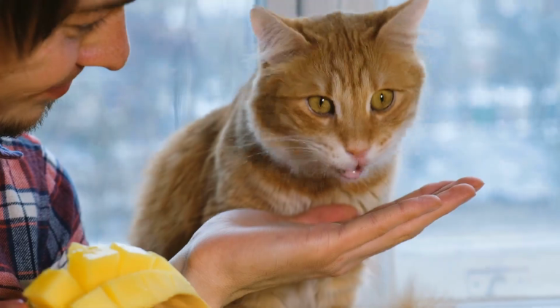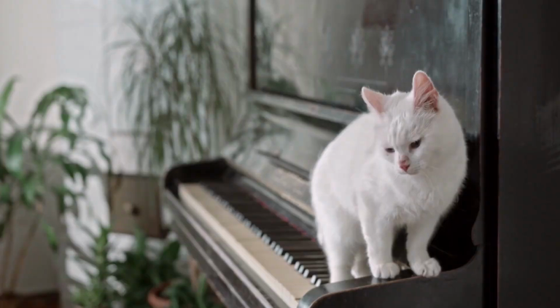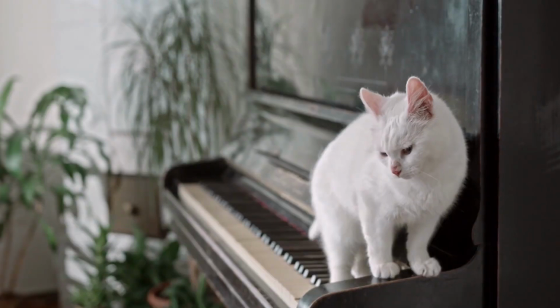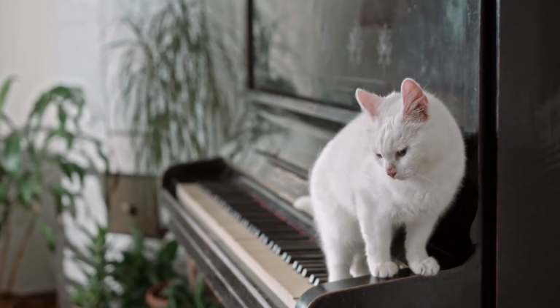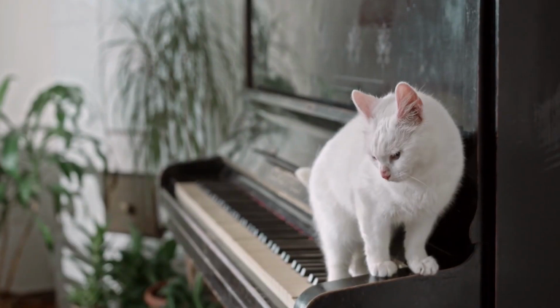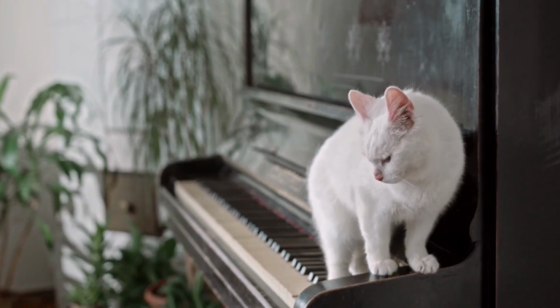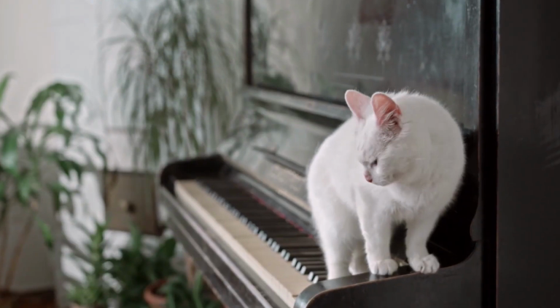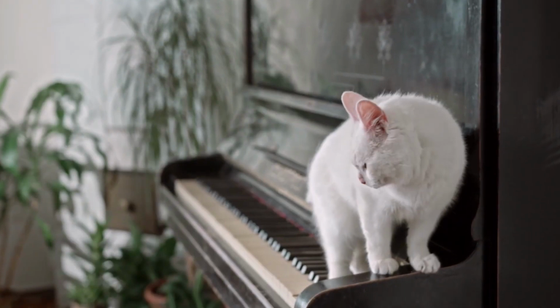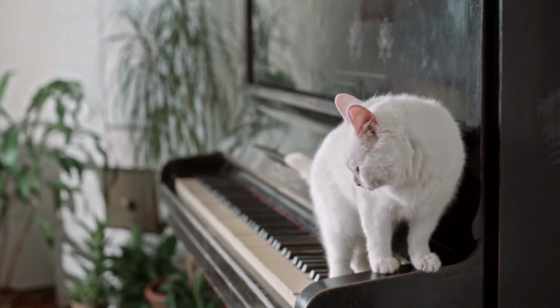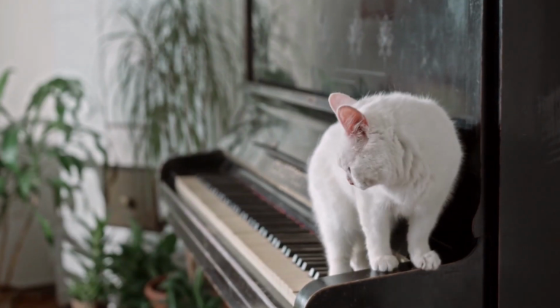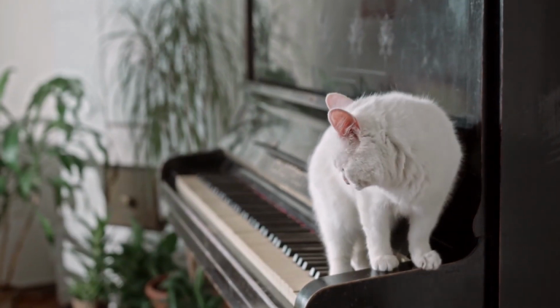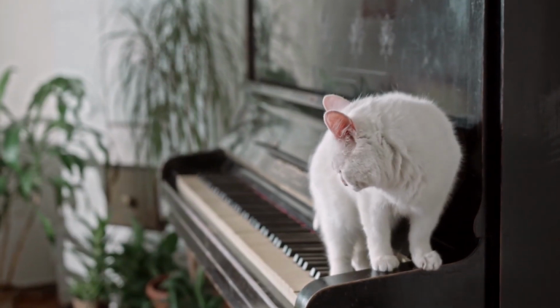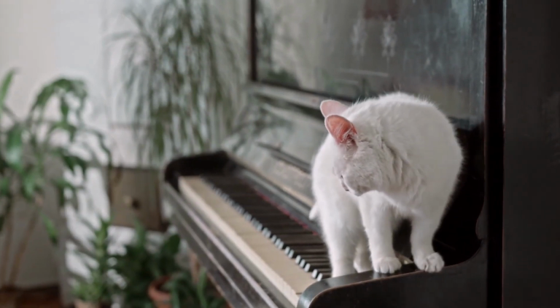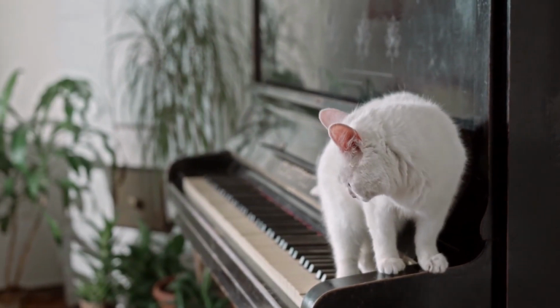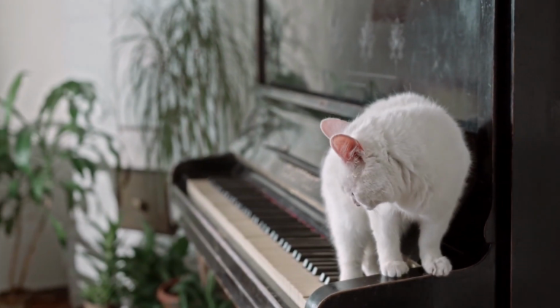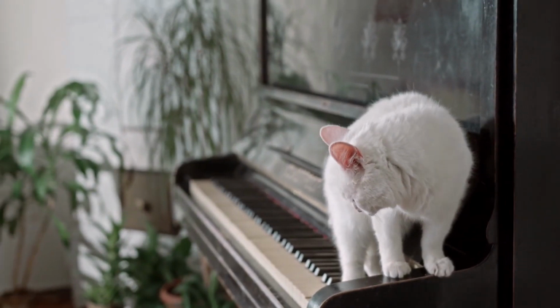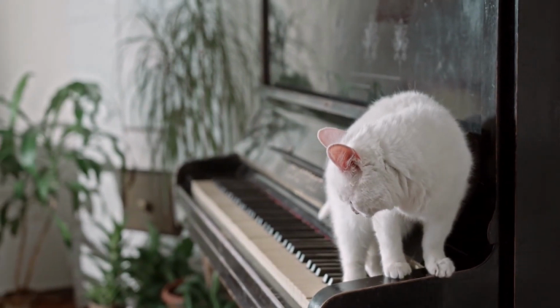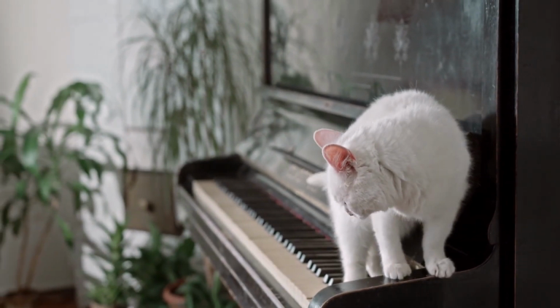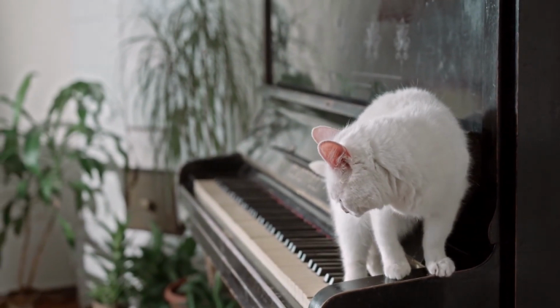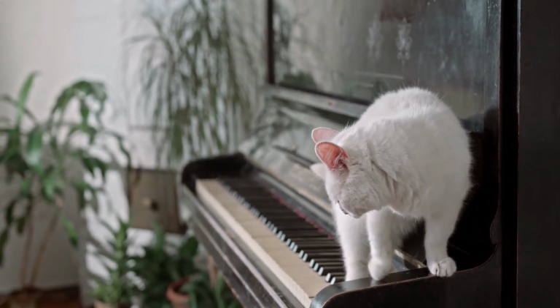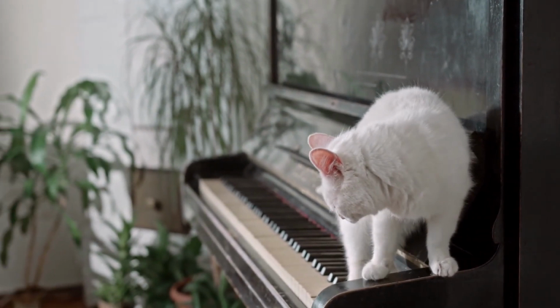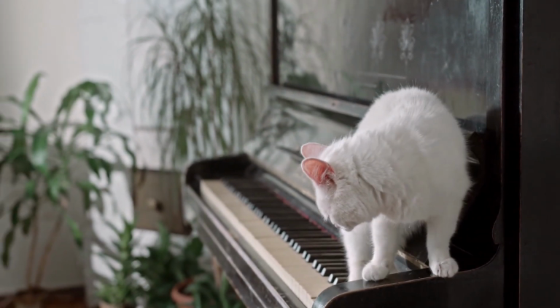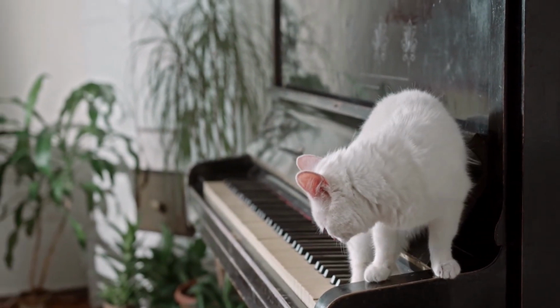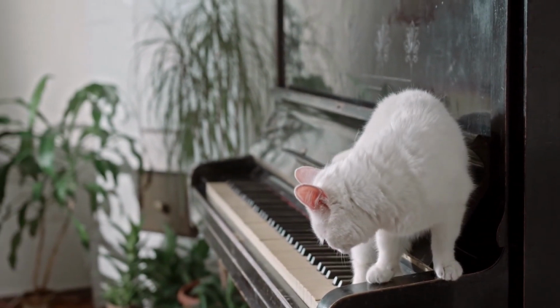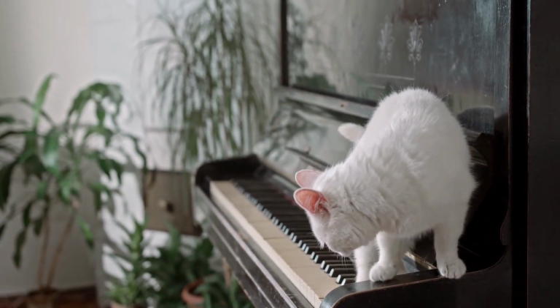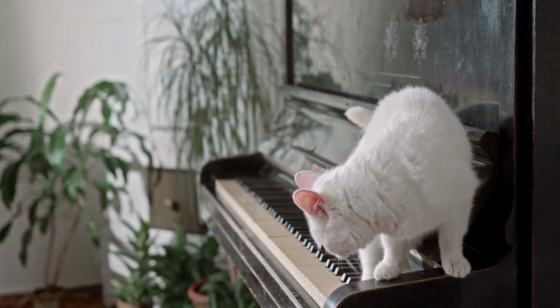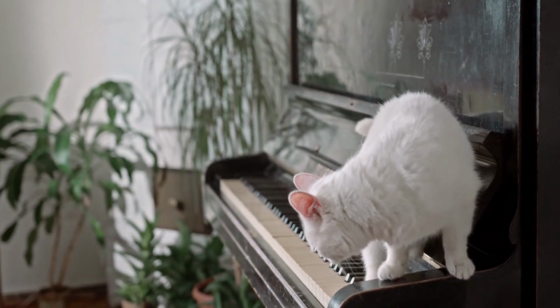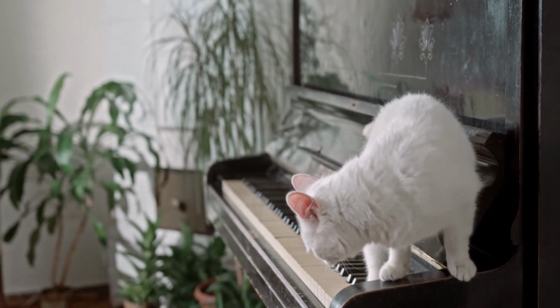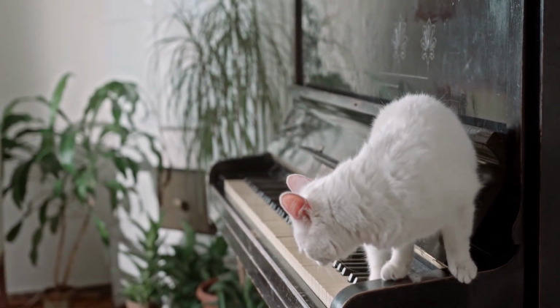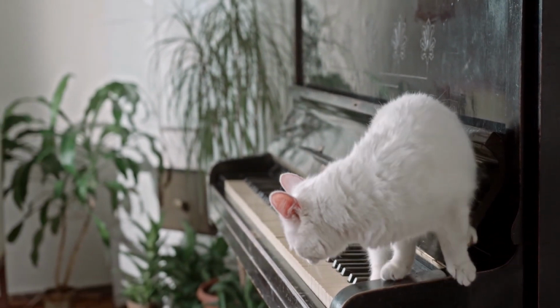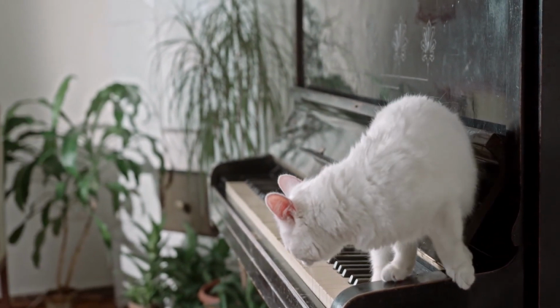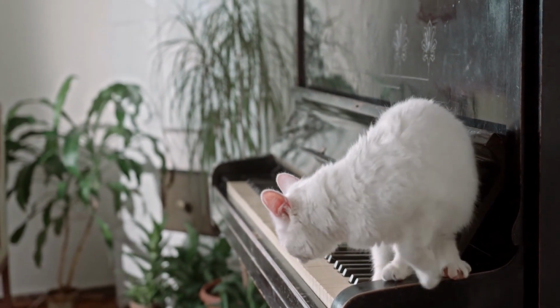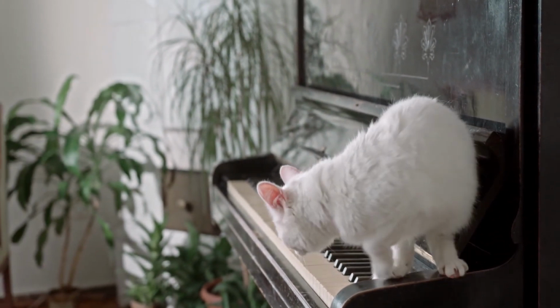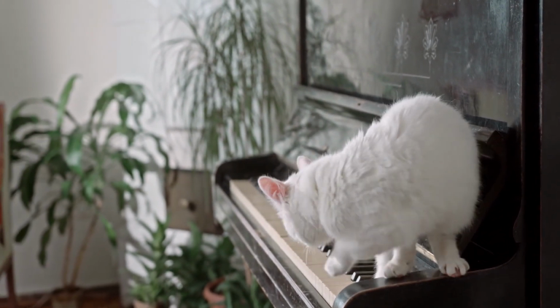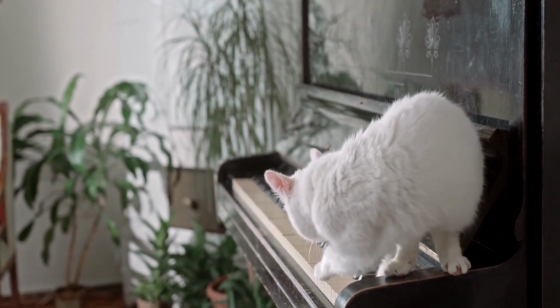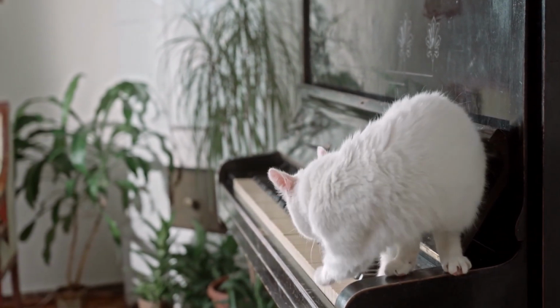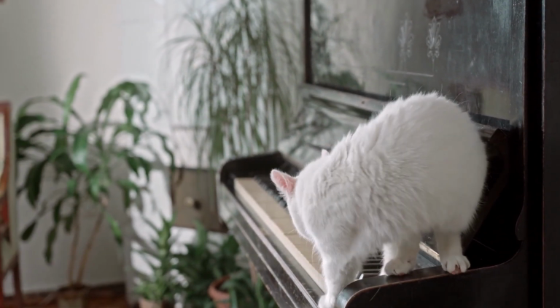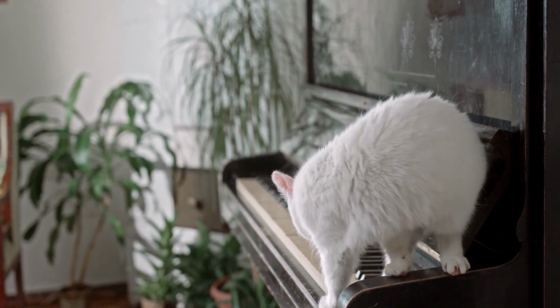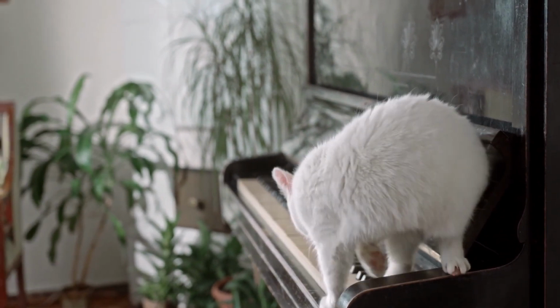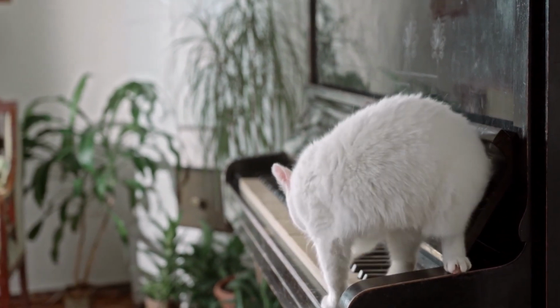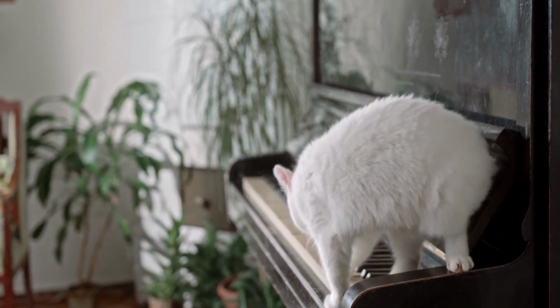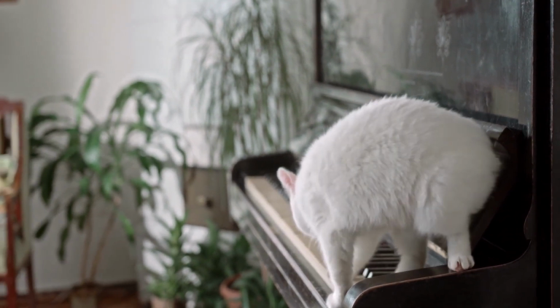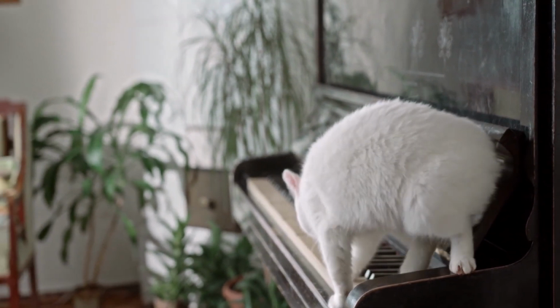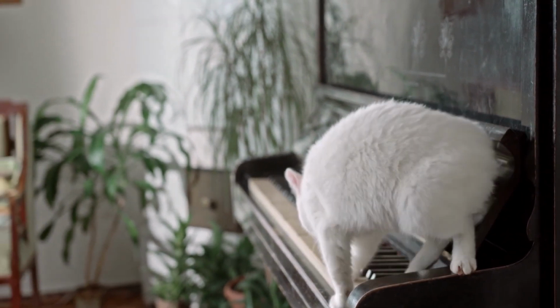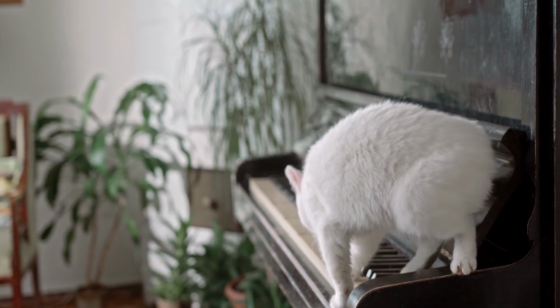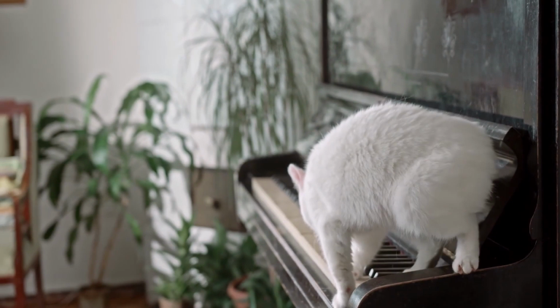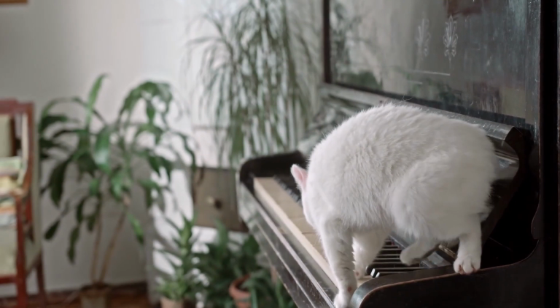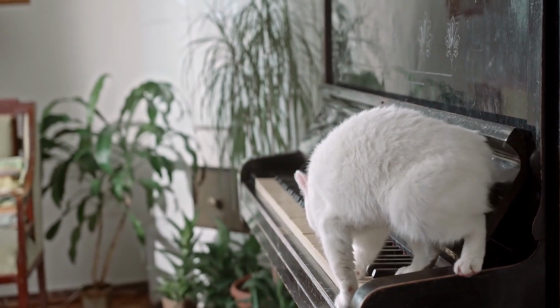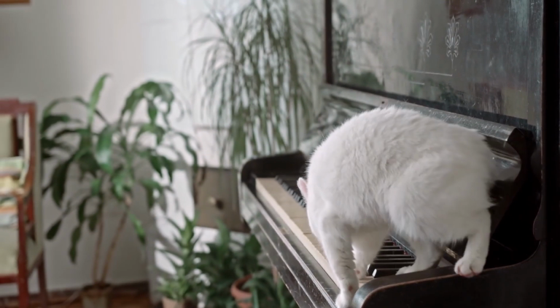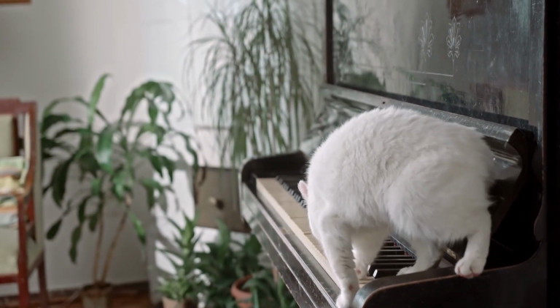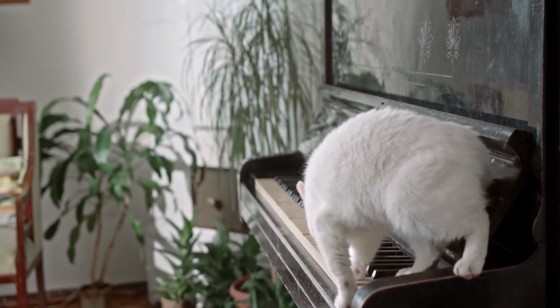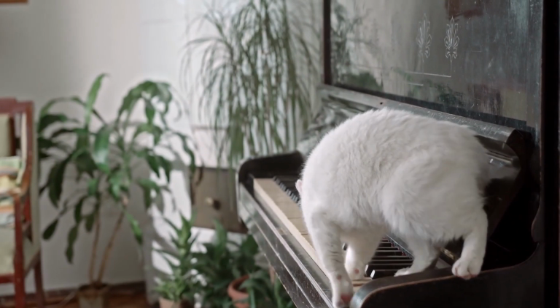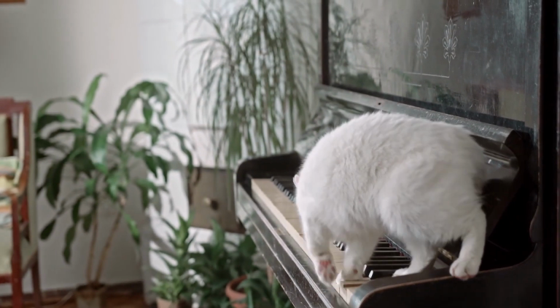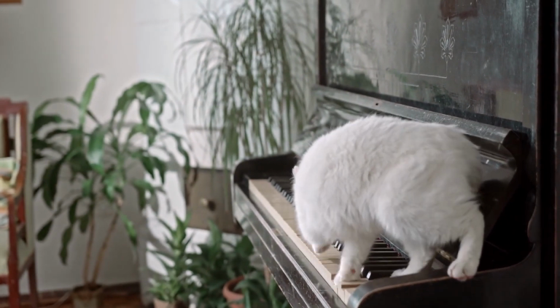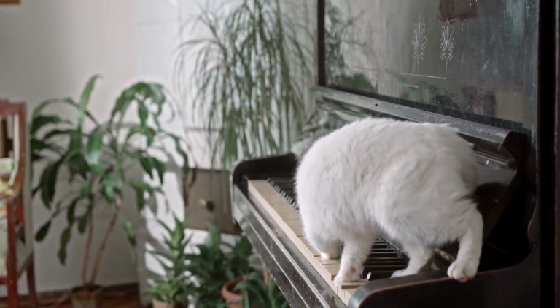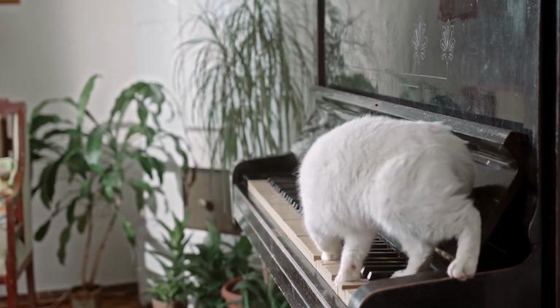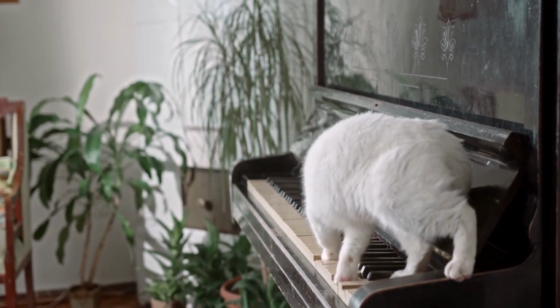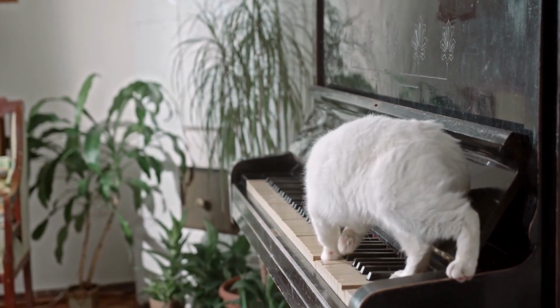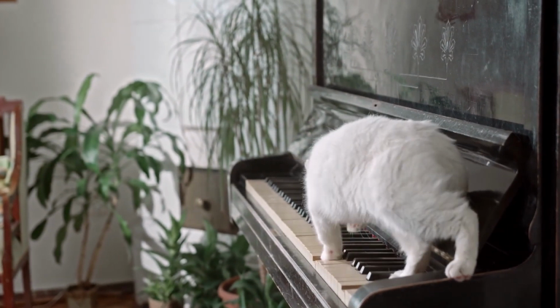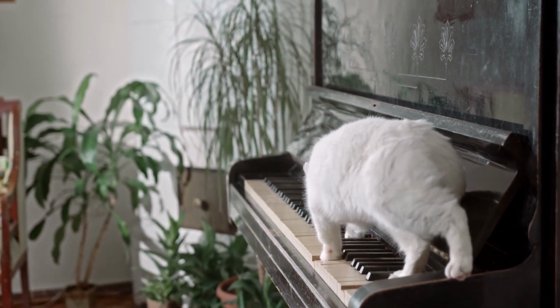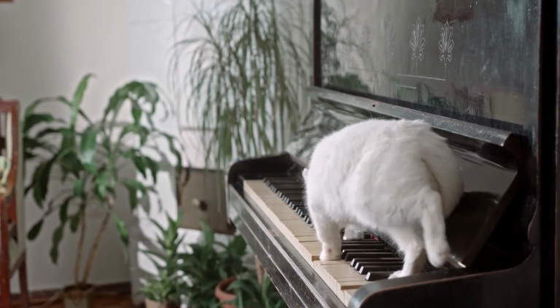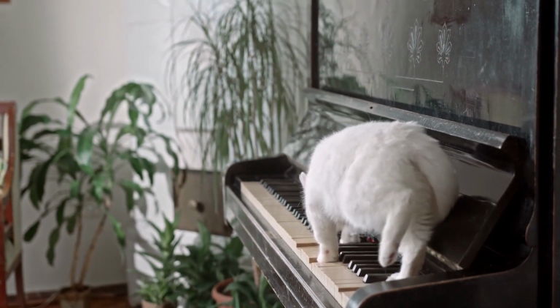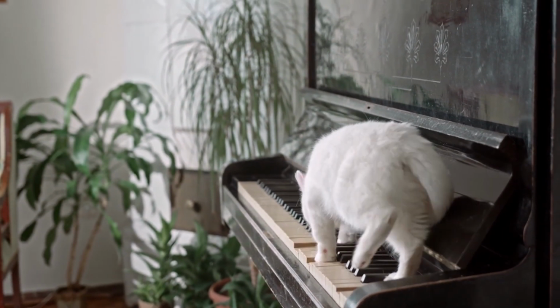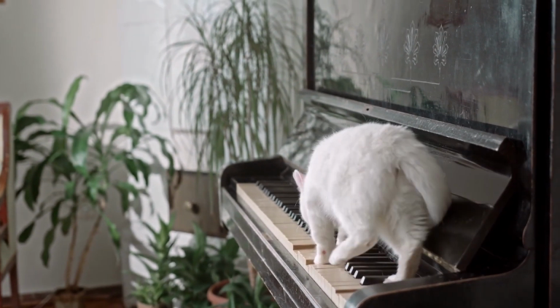If you're desperate for good cat content, instead of scaring your cat half to death with a cucumber, consider getting a piano for them to walk on instead.